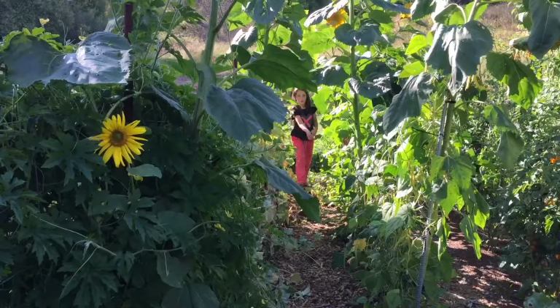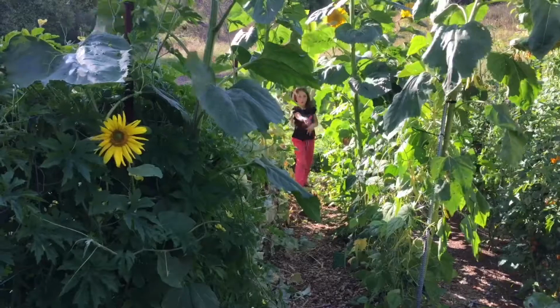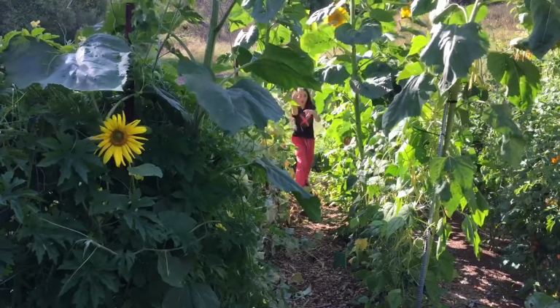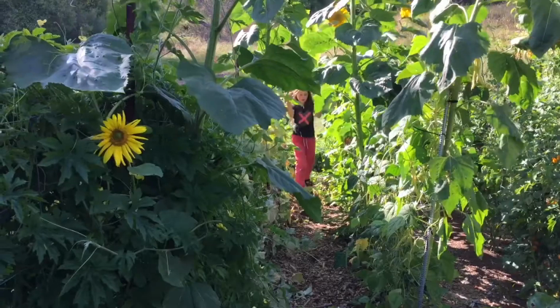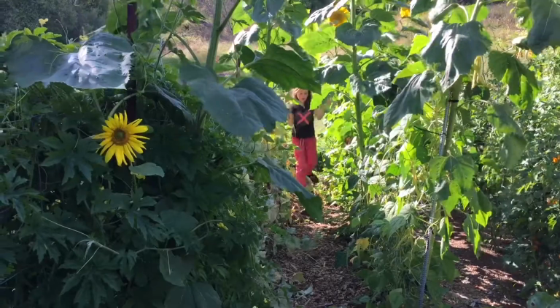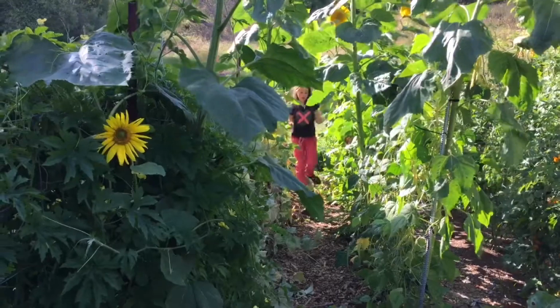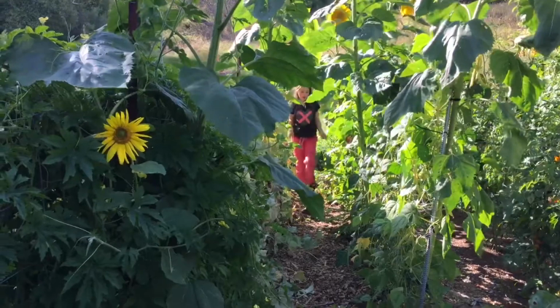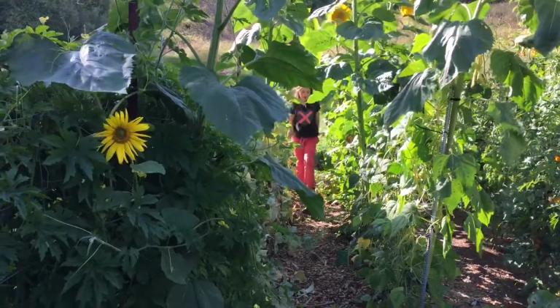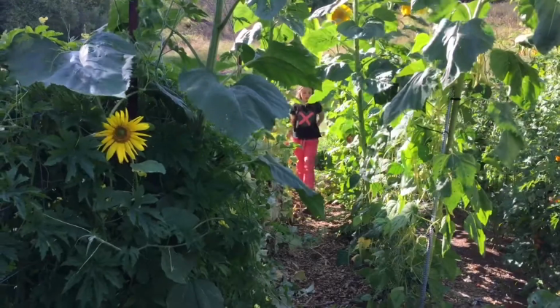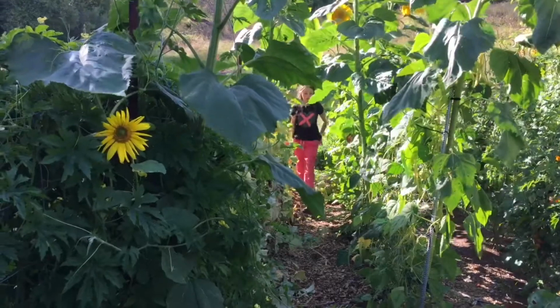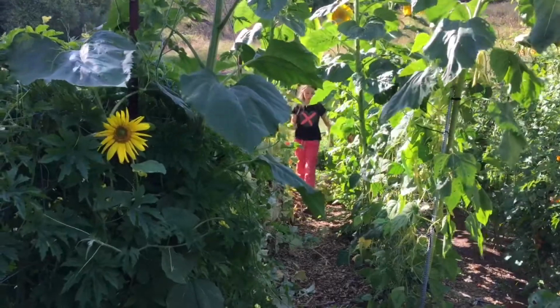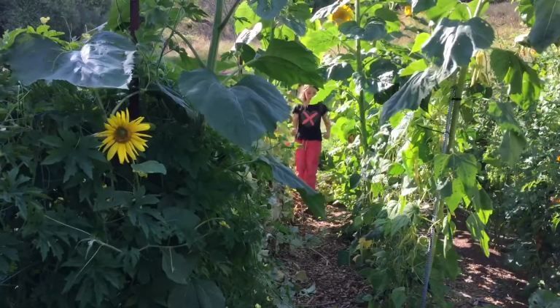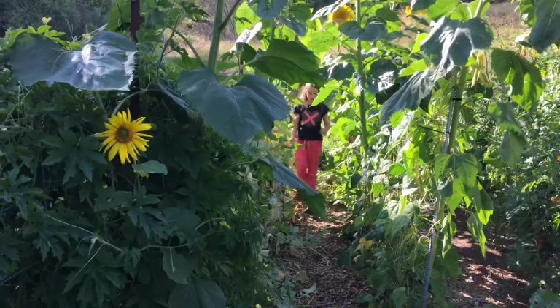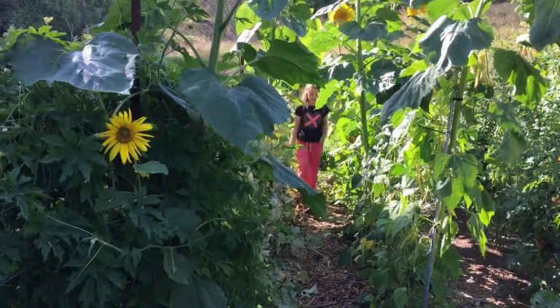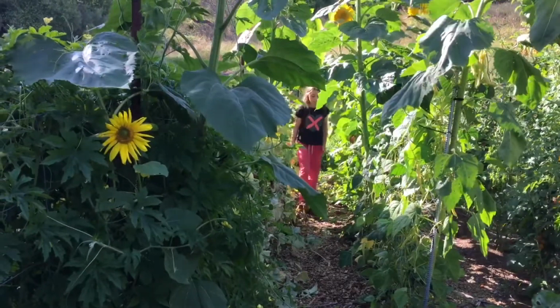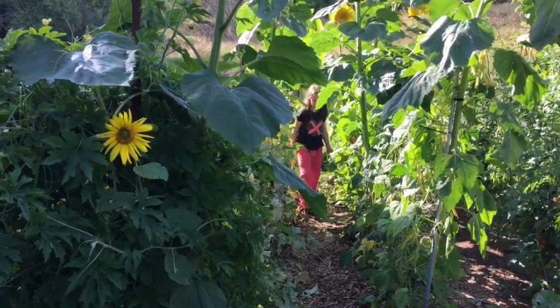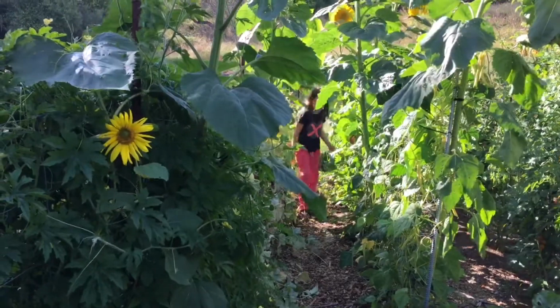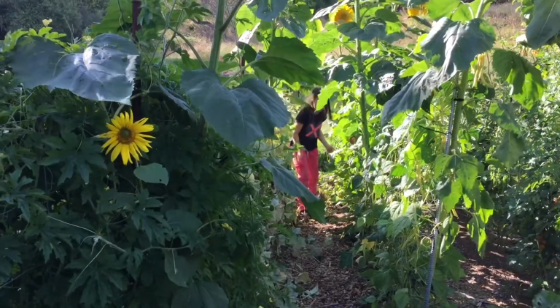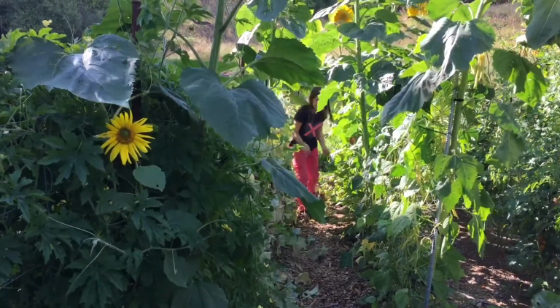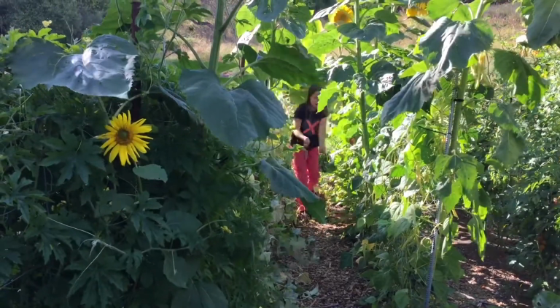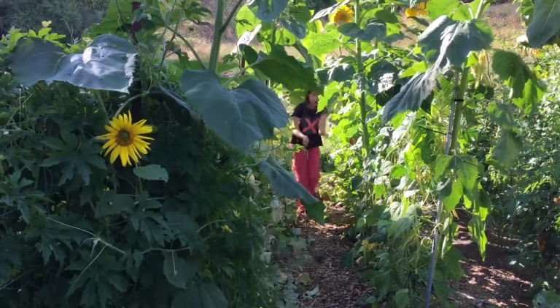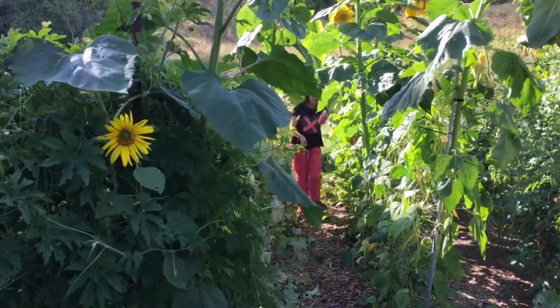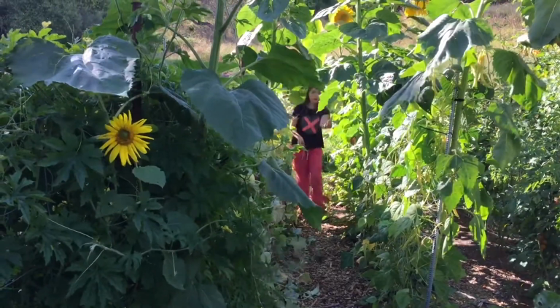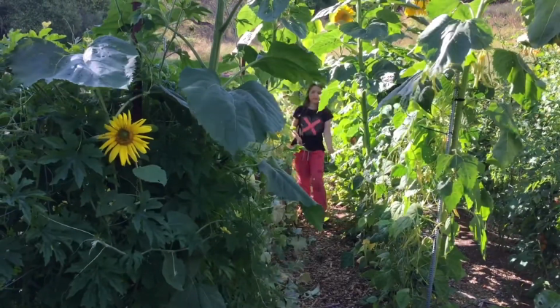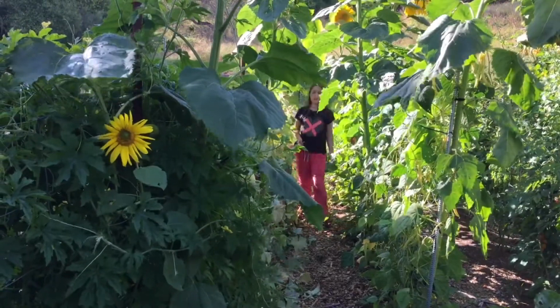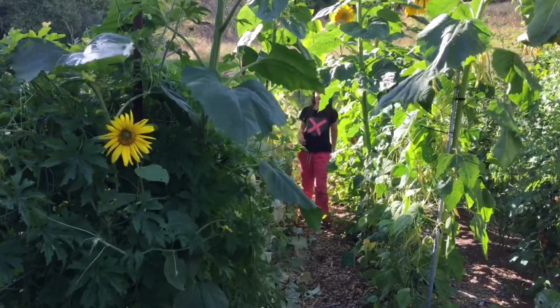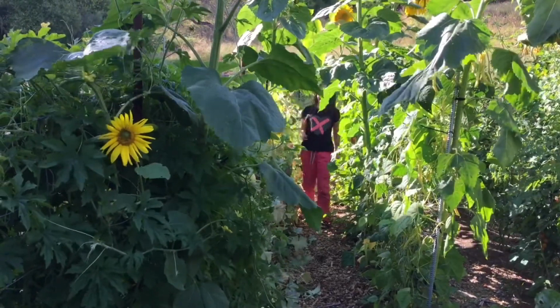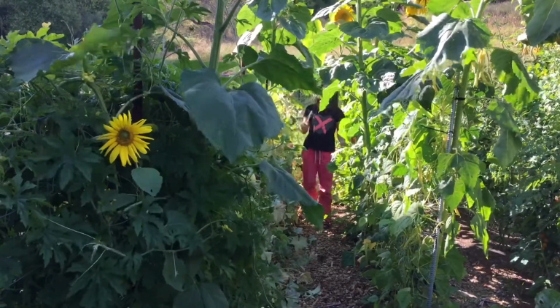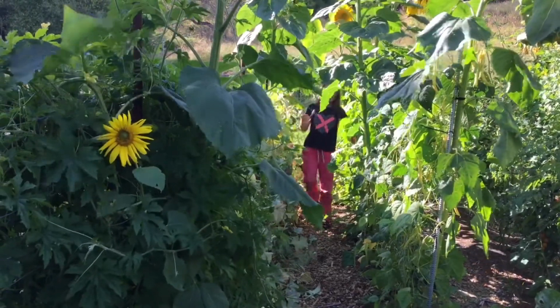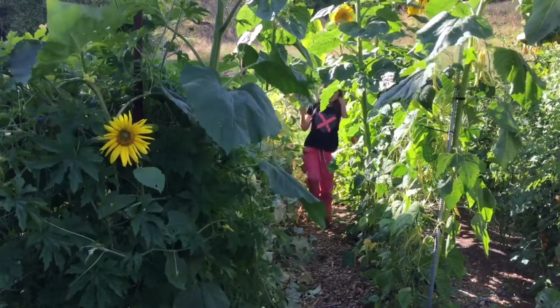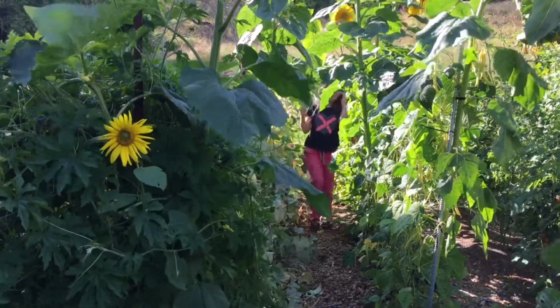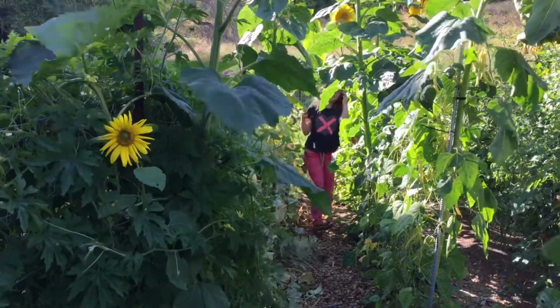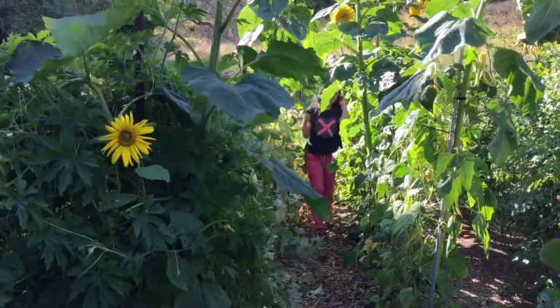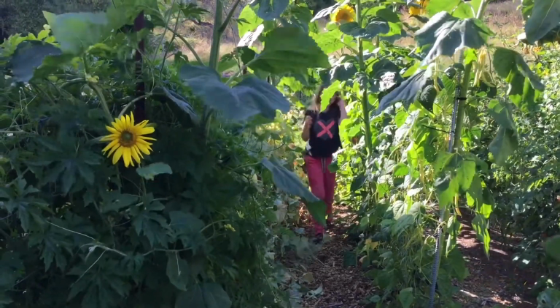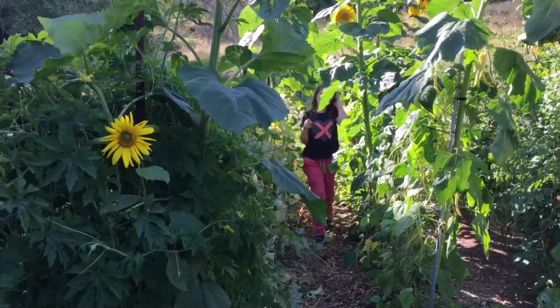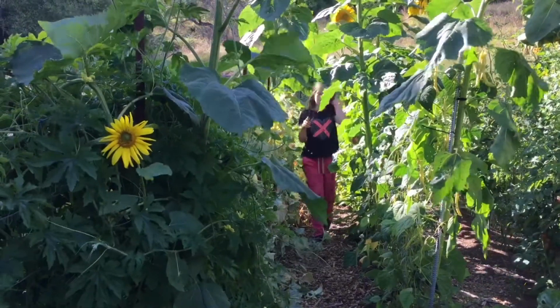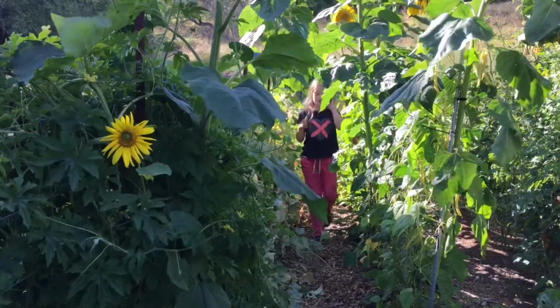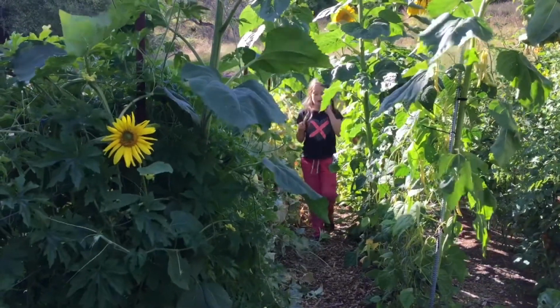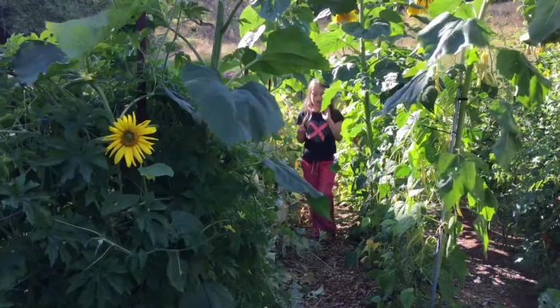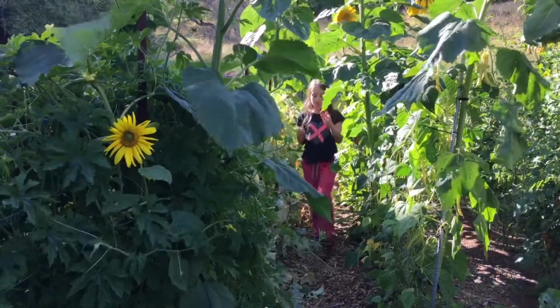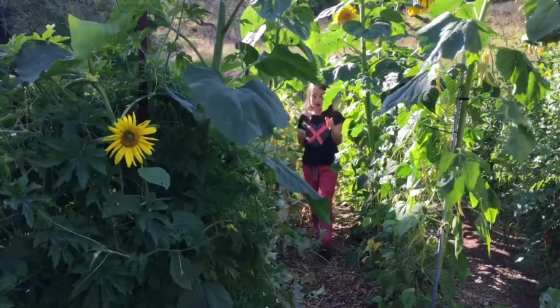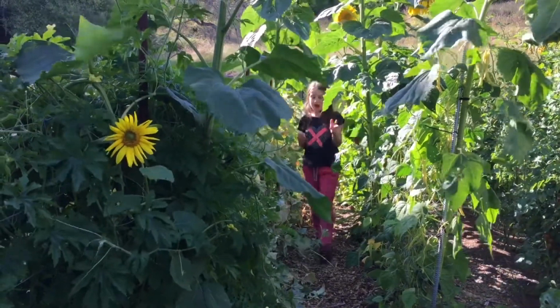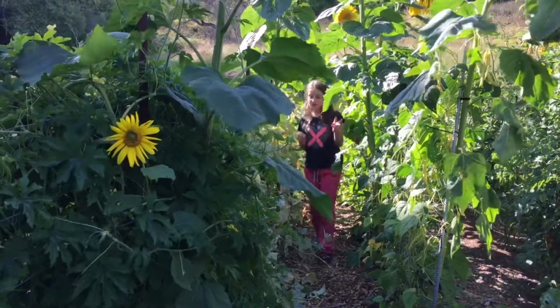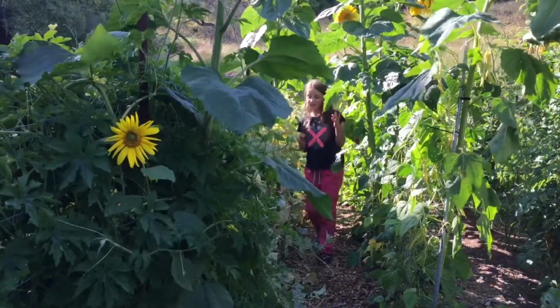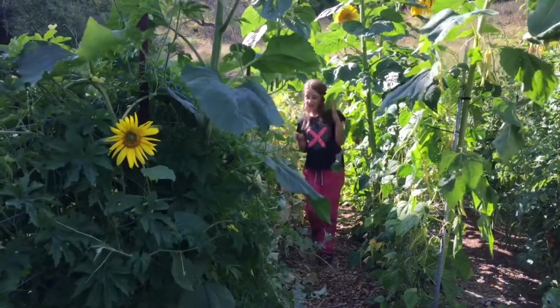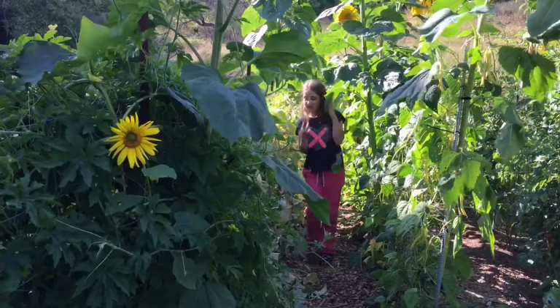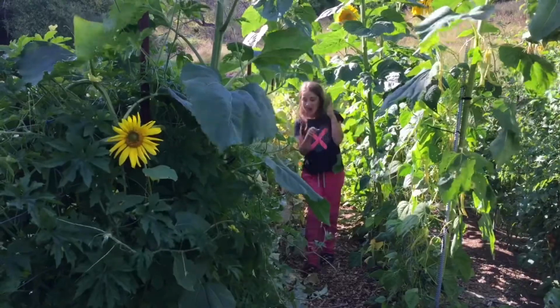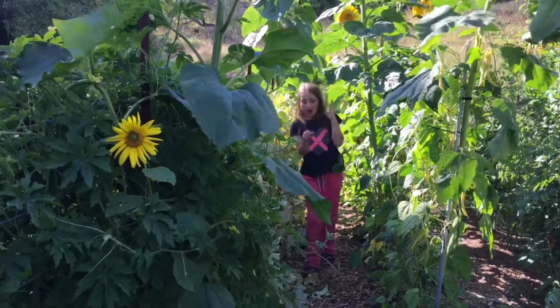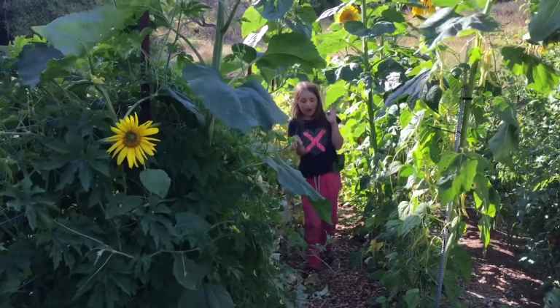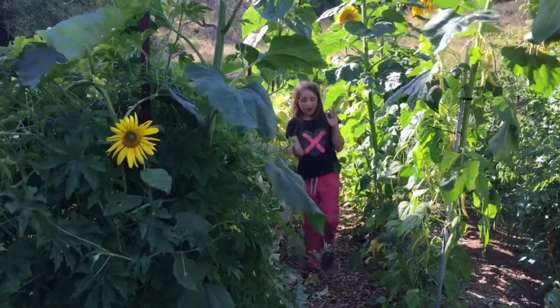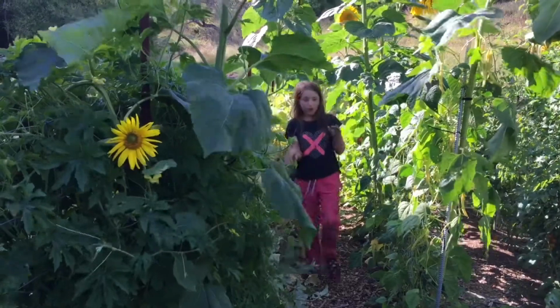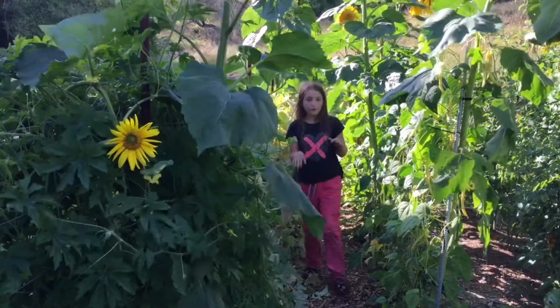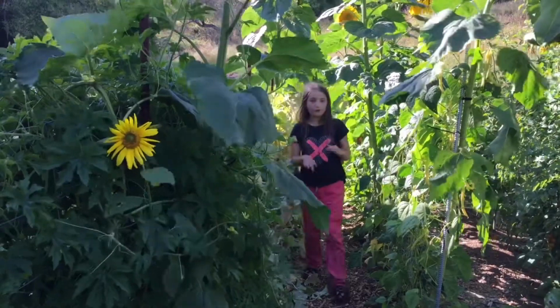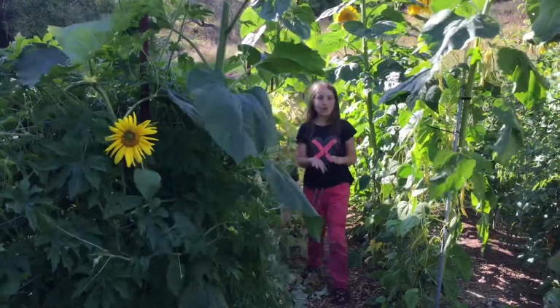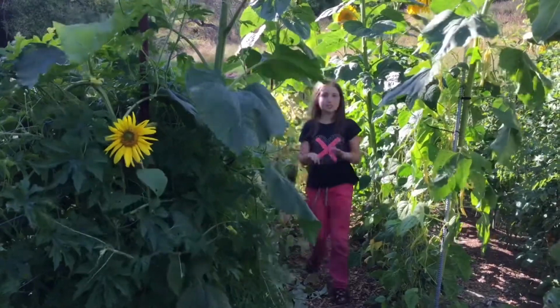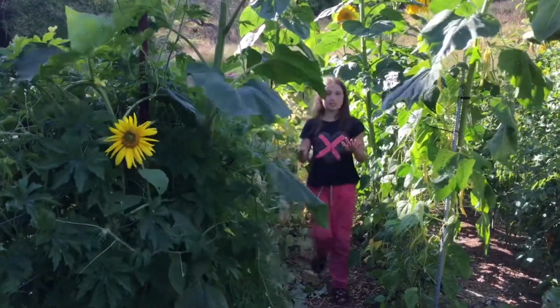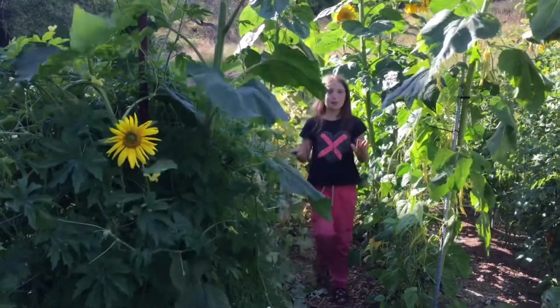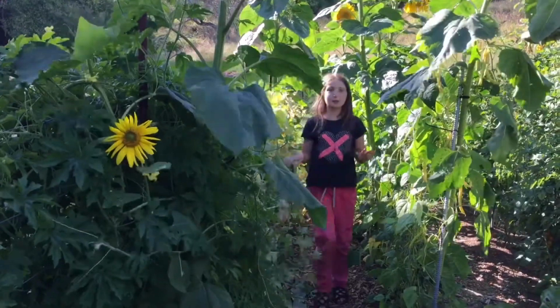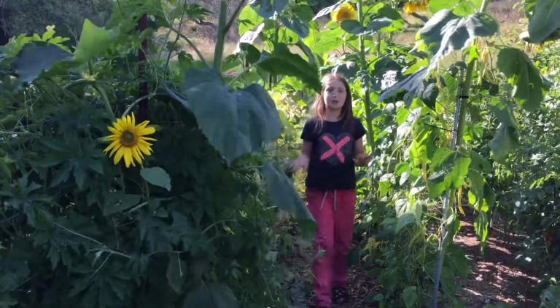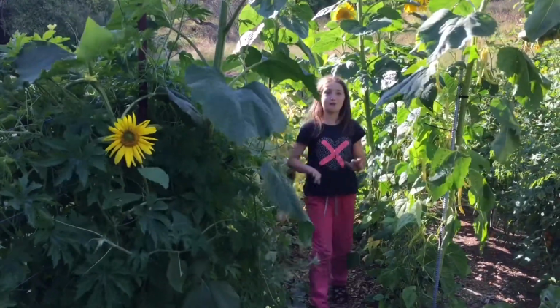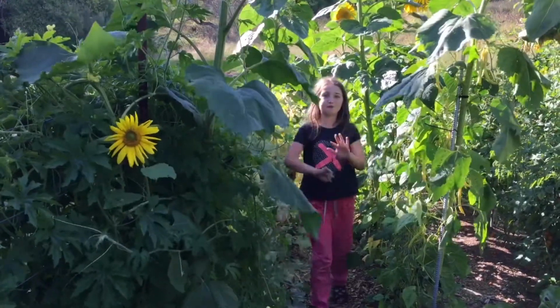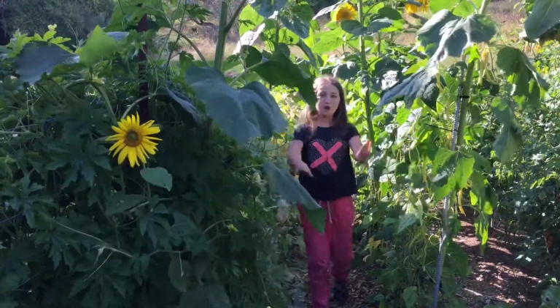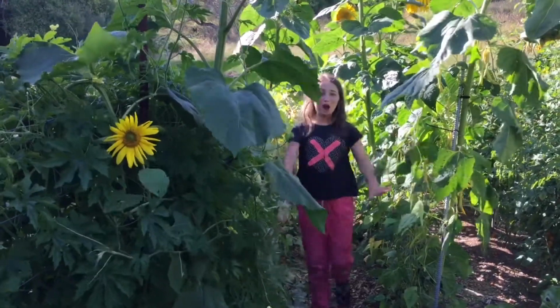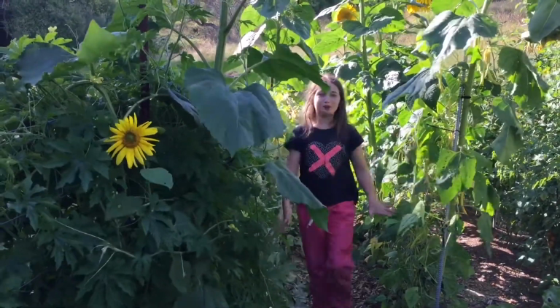Welcome to Federer Down Homestead! Today we are going to be harvesting a lot of vegetables and fruit!